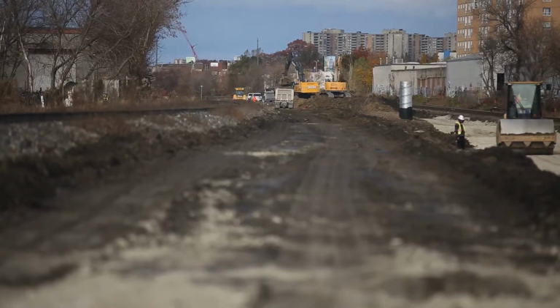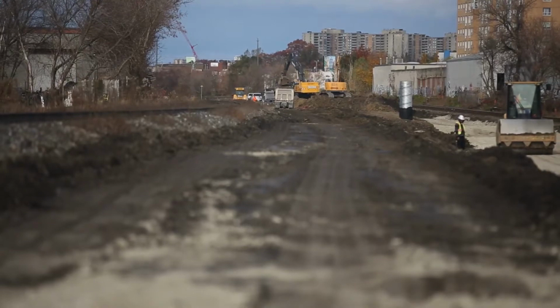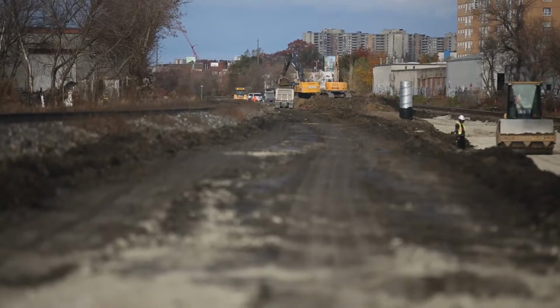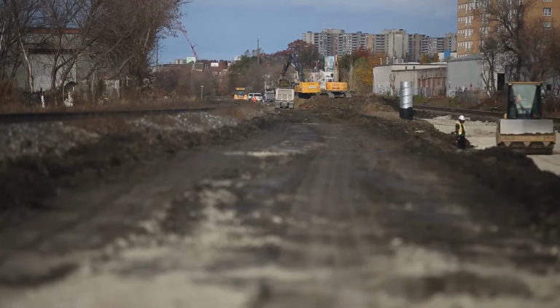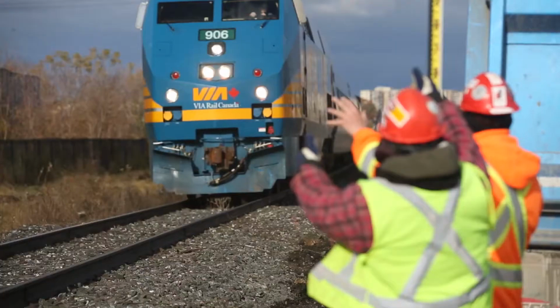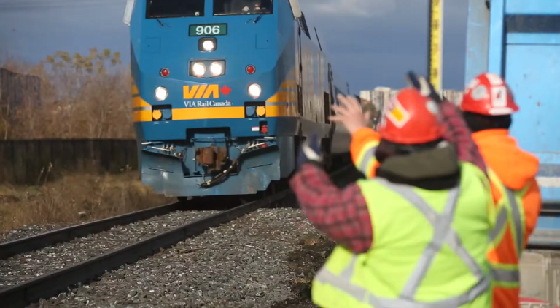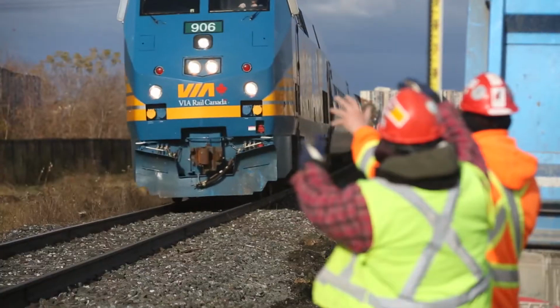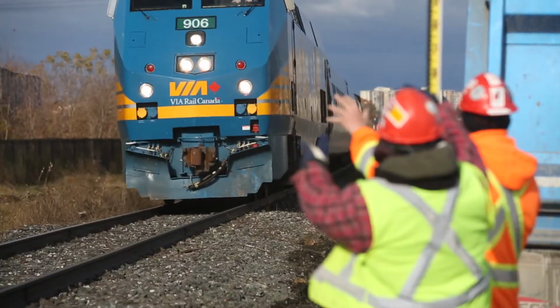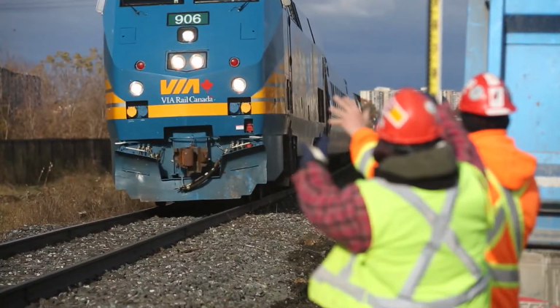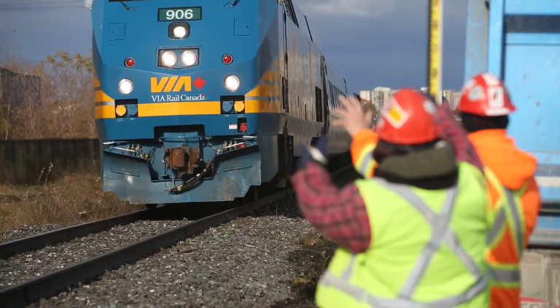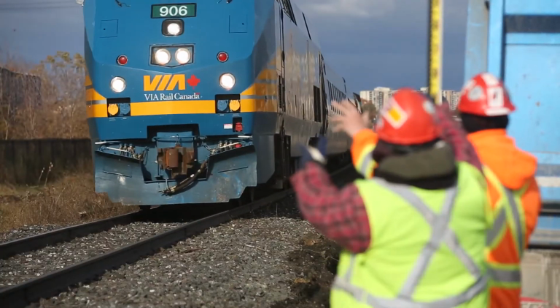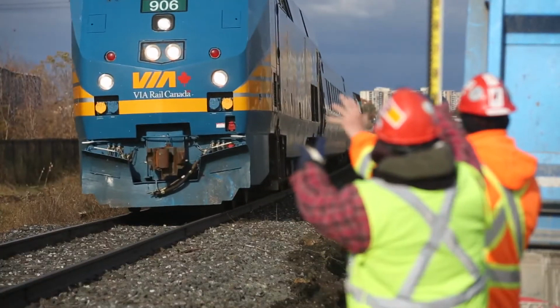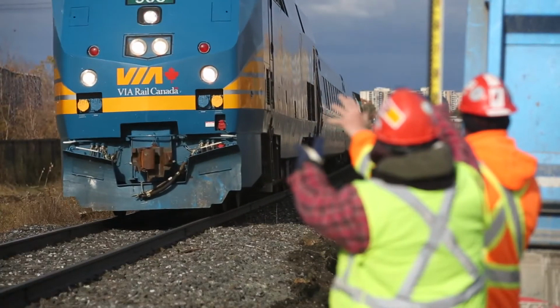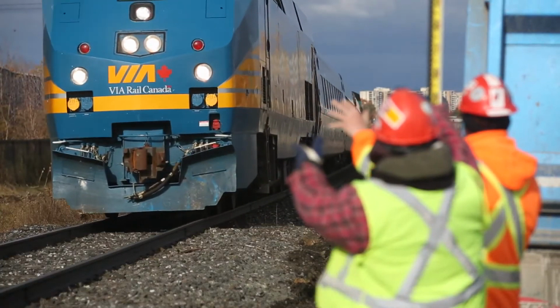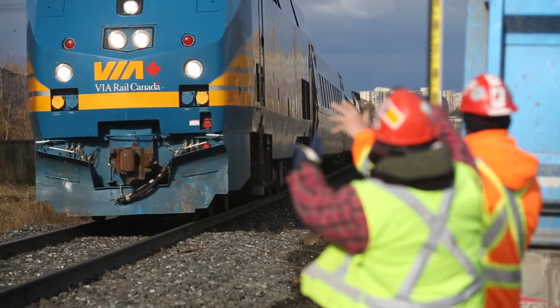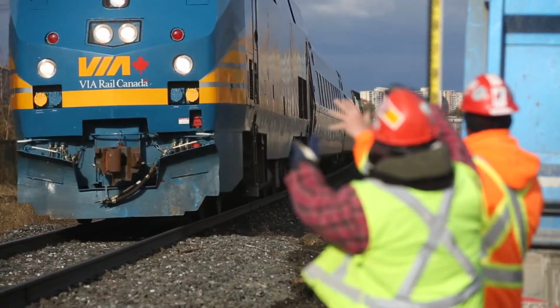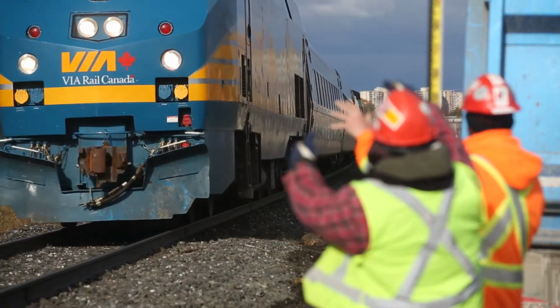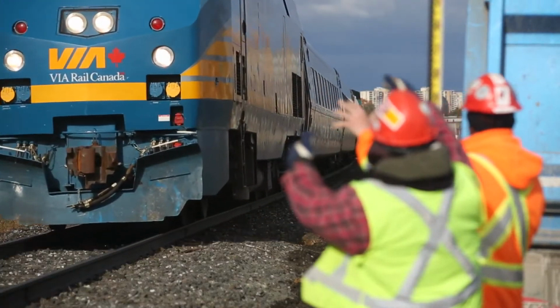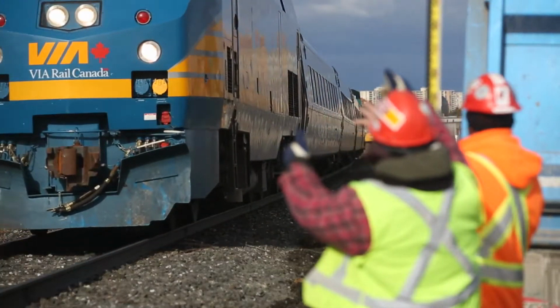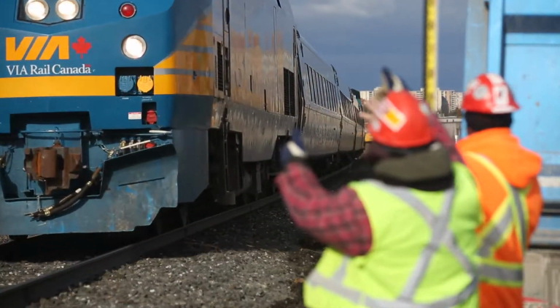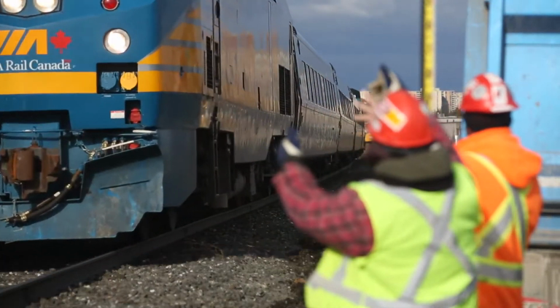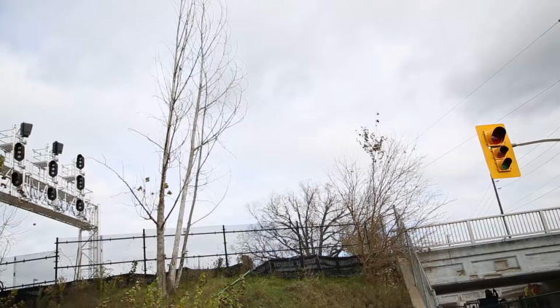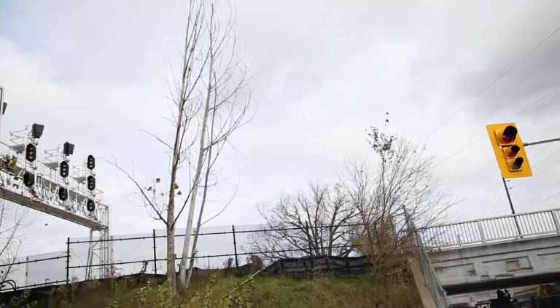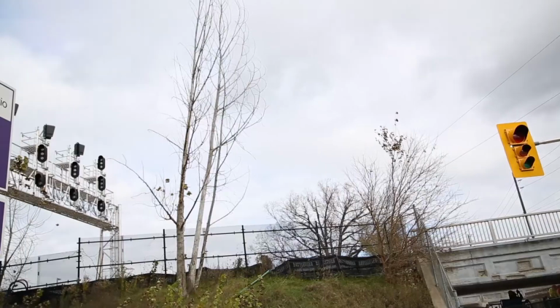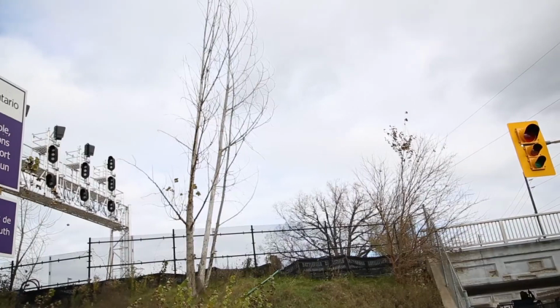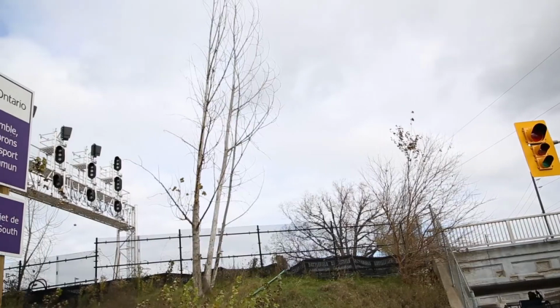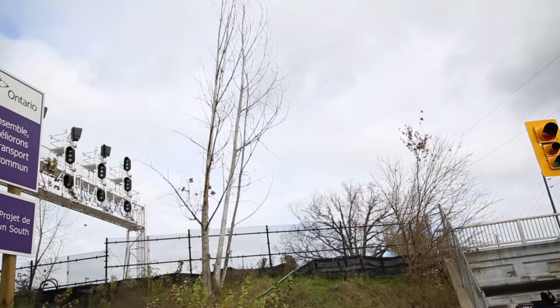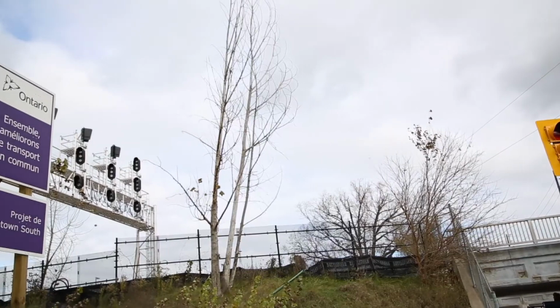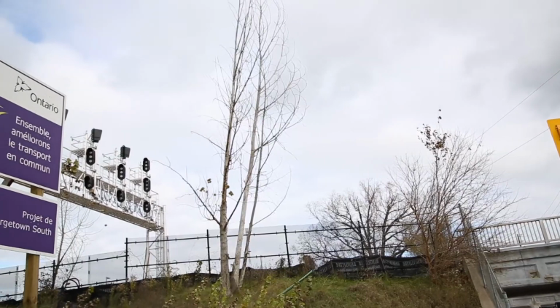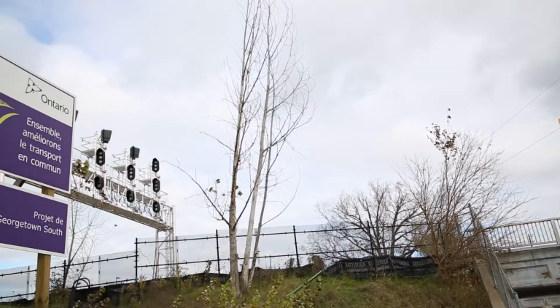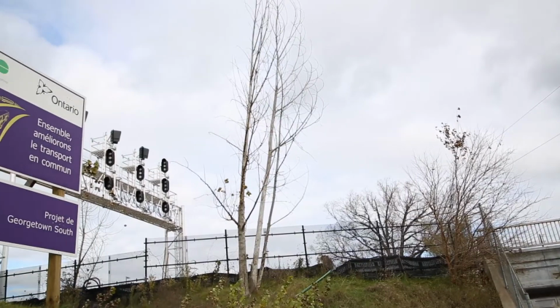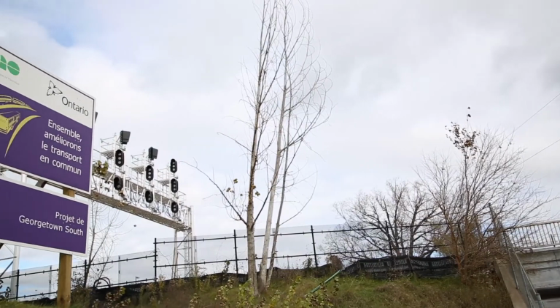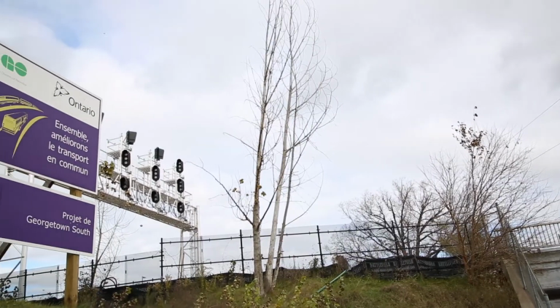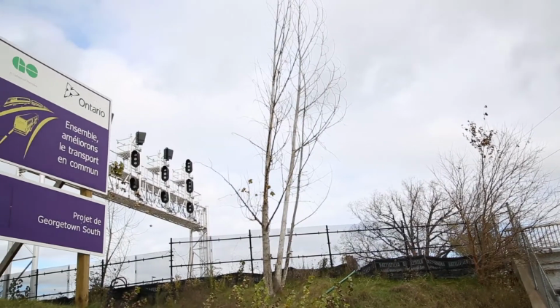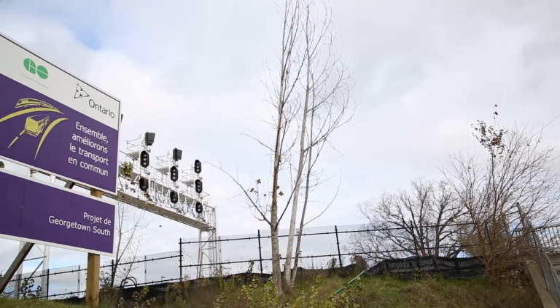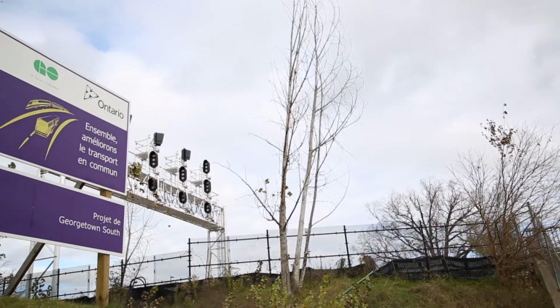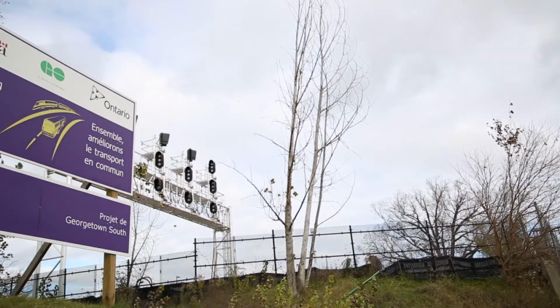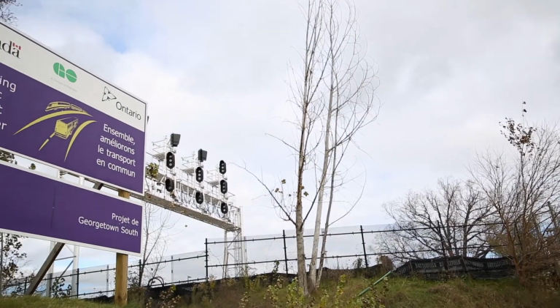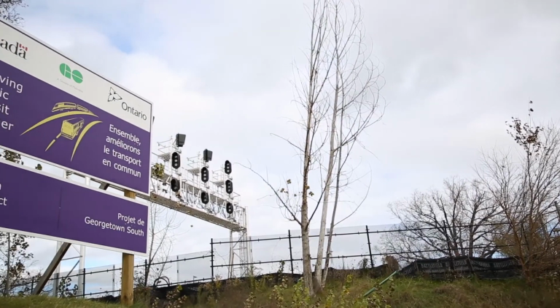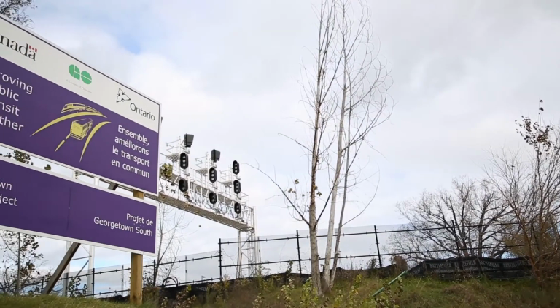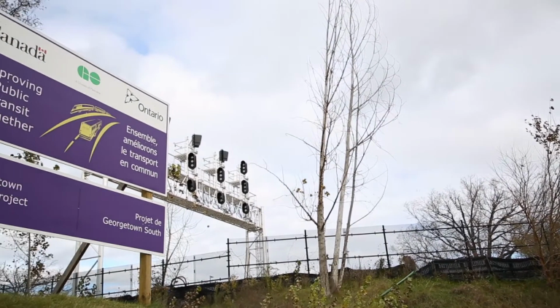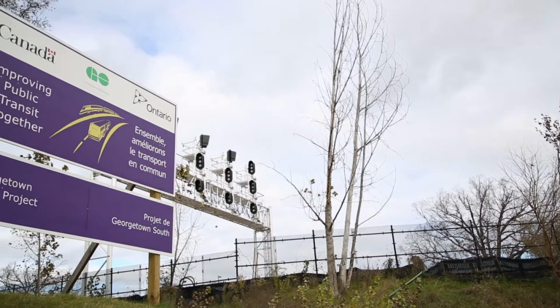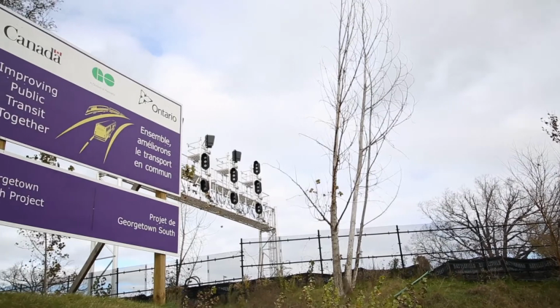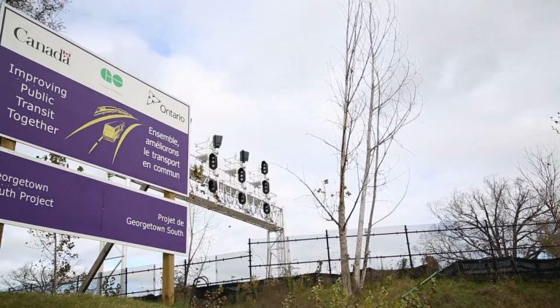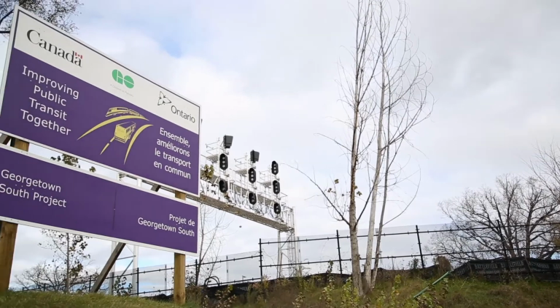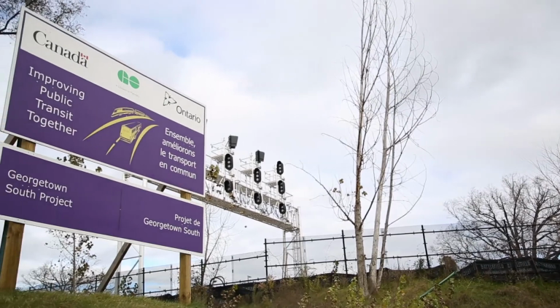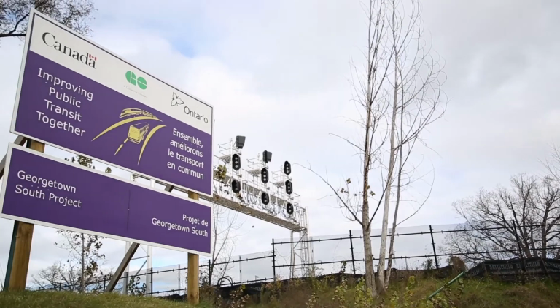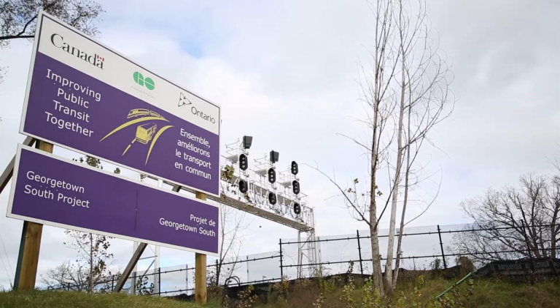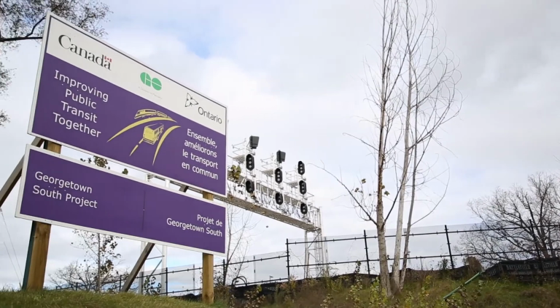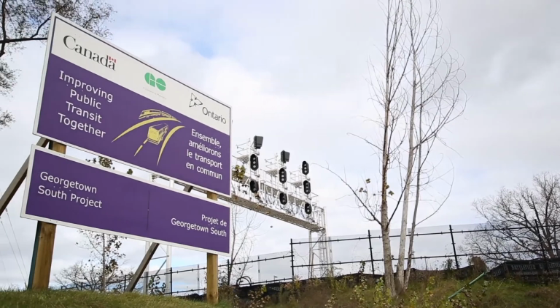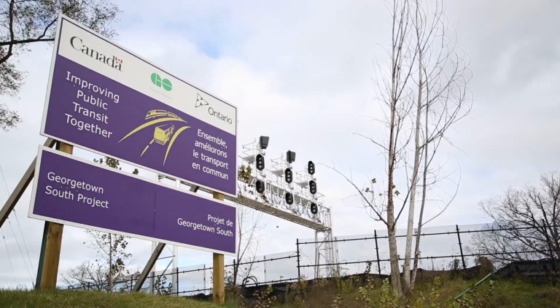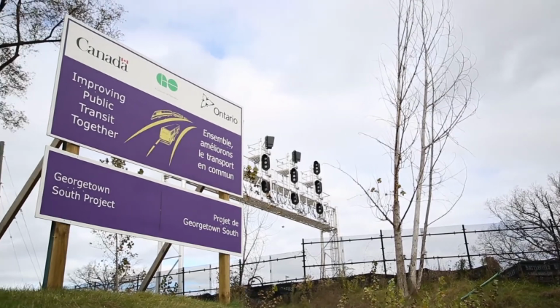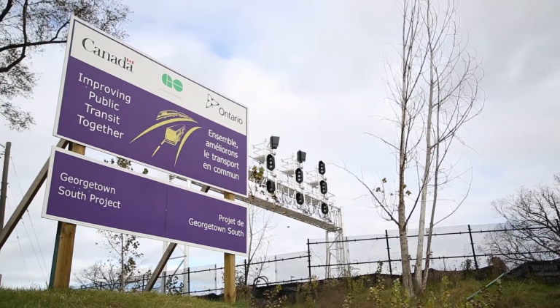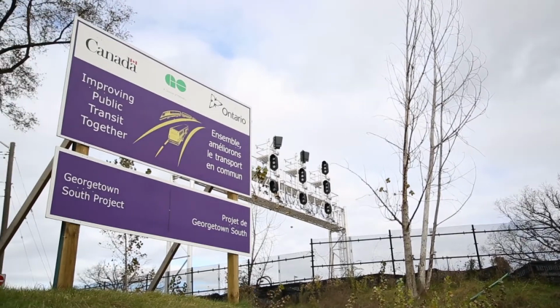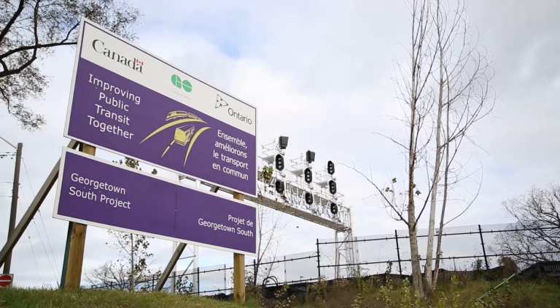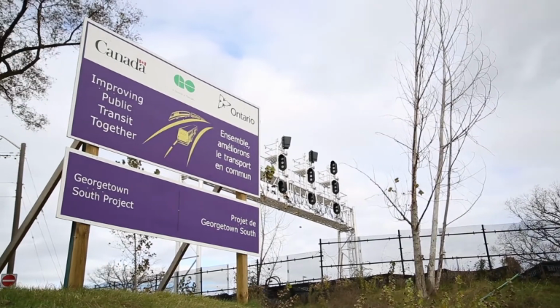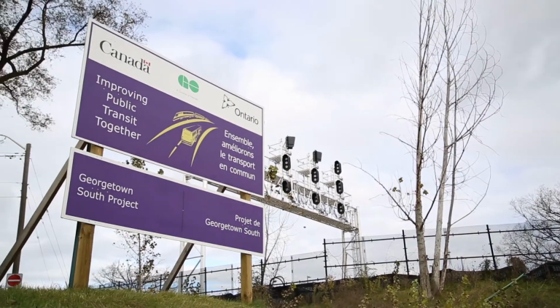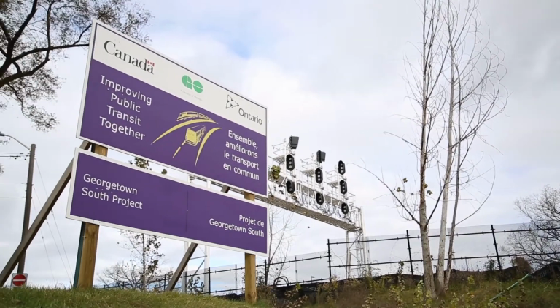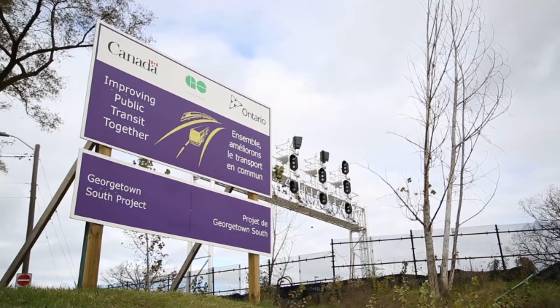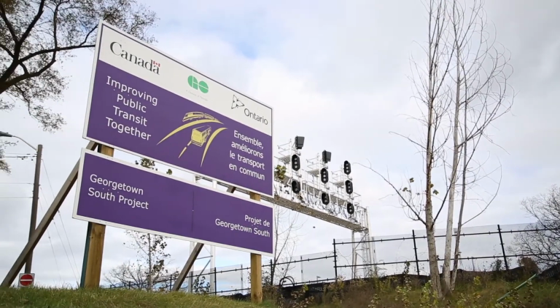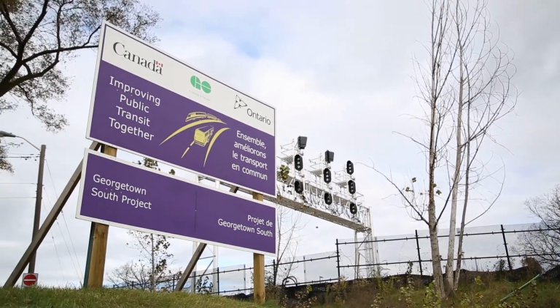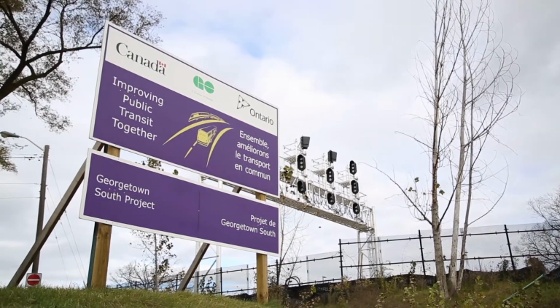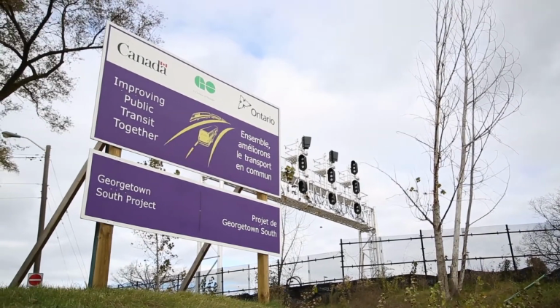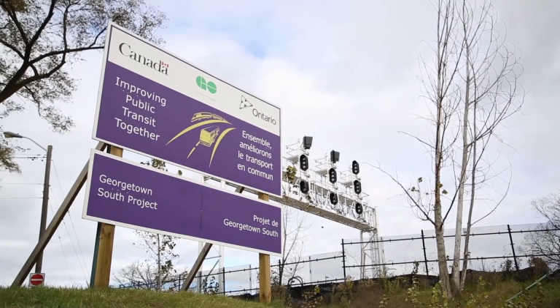Recently, DCC has acquired multiple Metrolinx and CN contracts, which involve working near railway corridors.